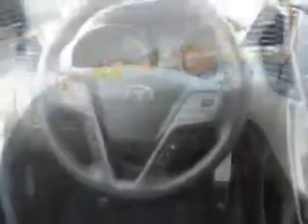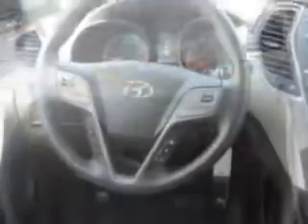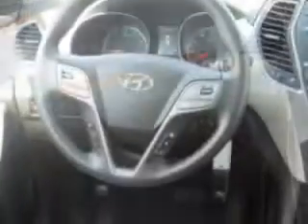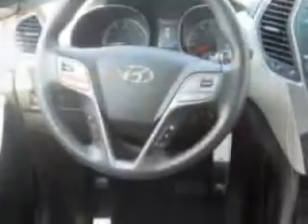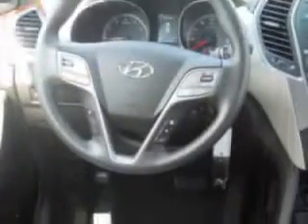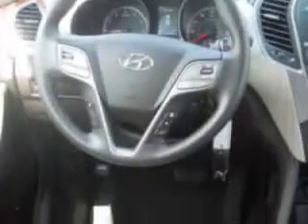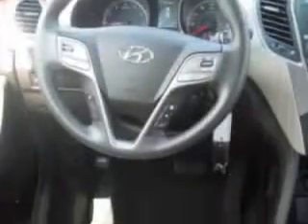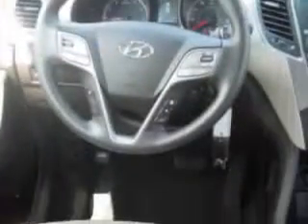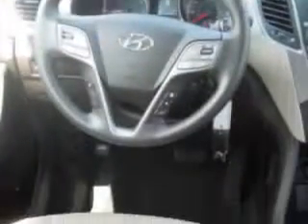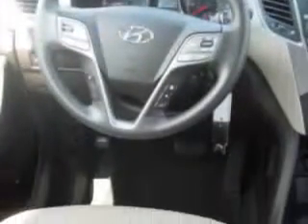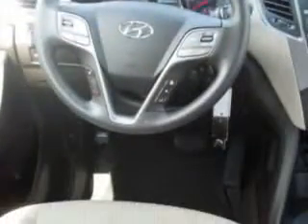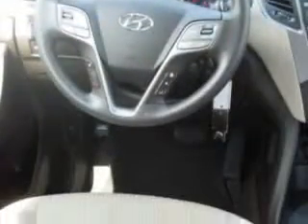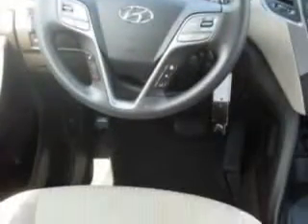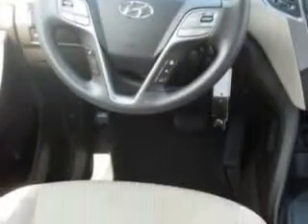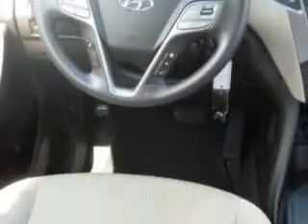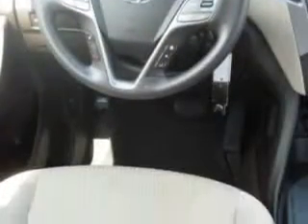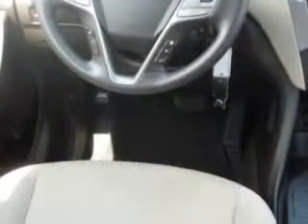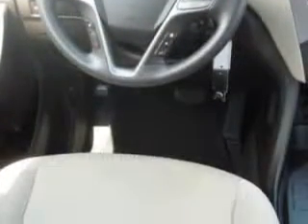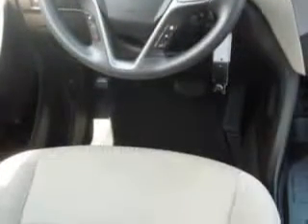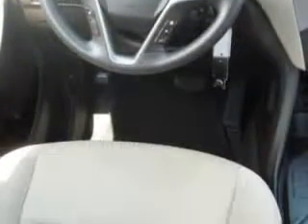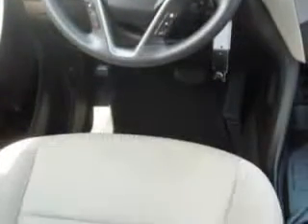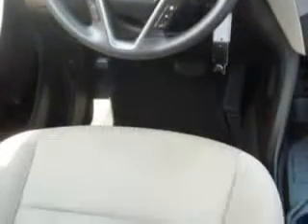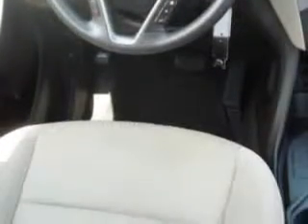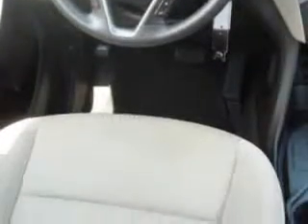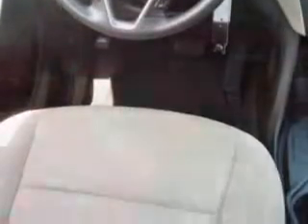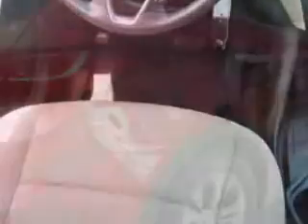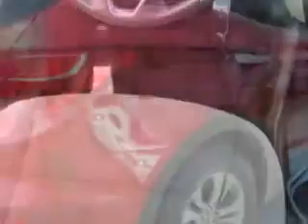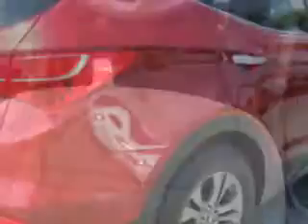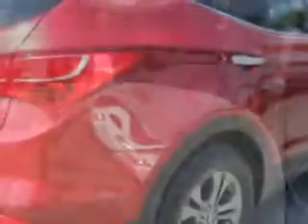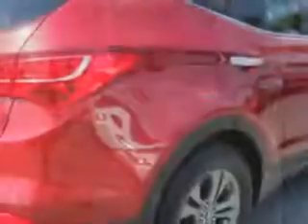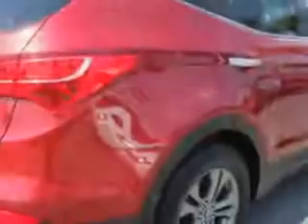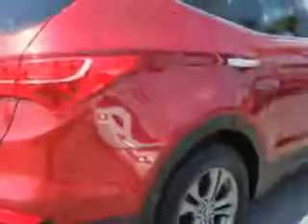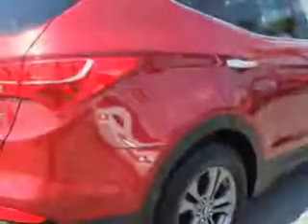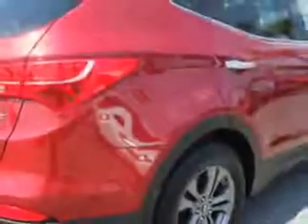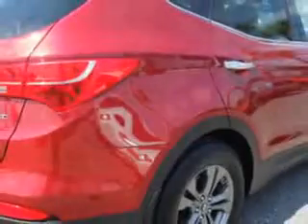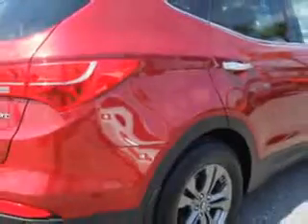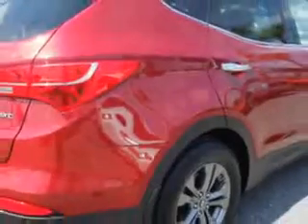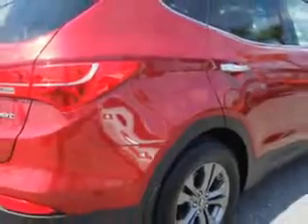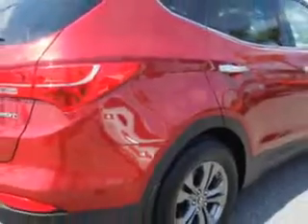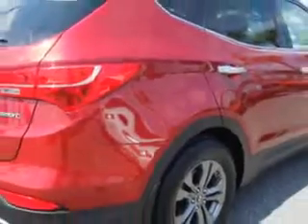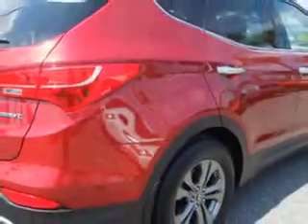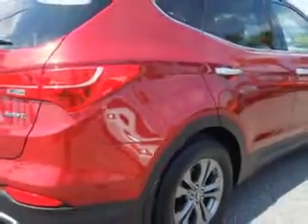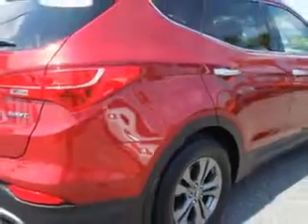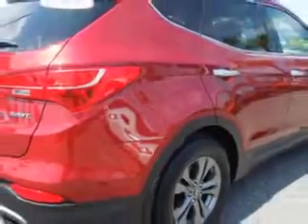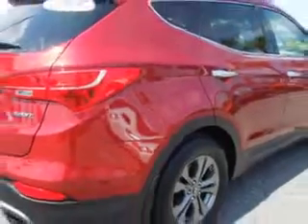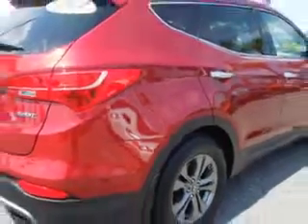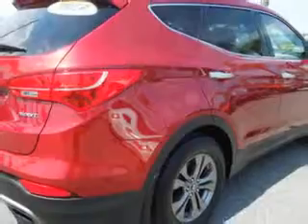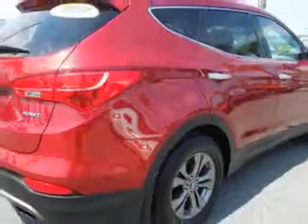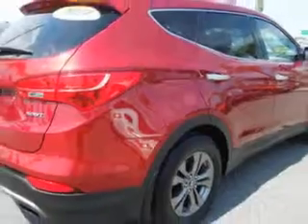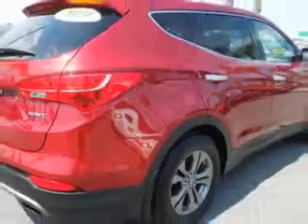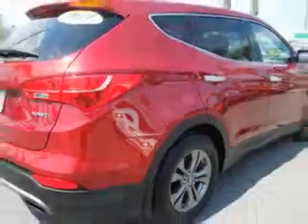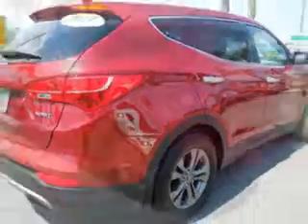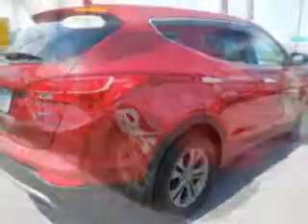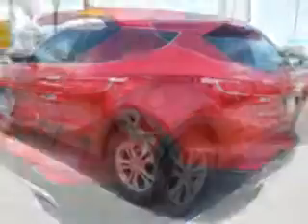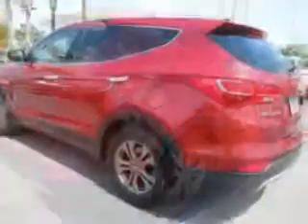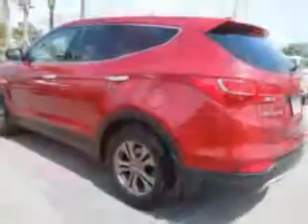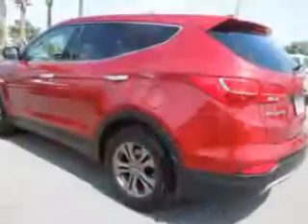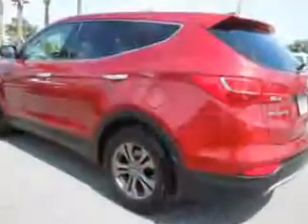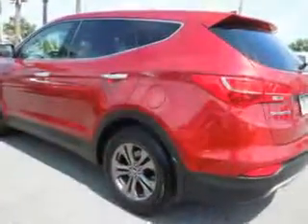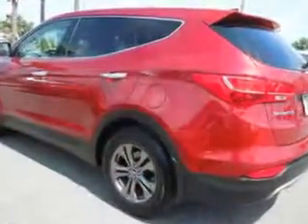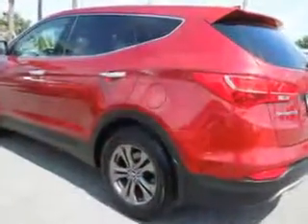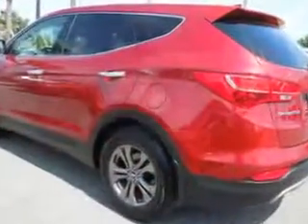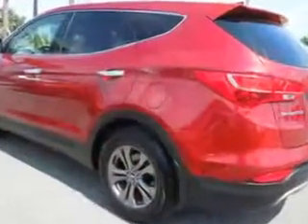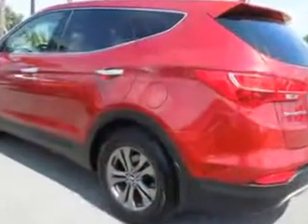Enjoy the drive and have peace of mind in this 2013 Hyundai Santa Fe Sport. See us at Jenkins Hyundai of Leesburg today.